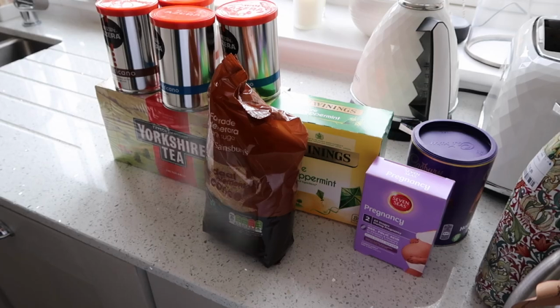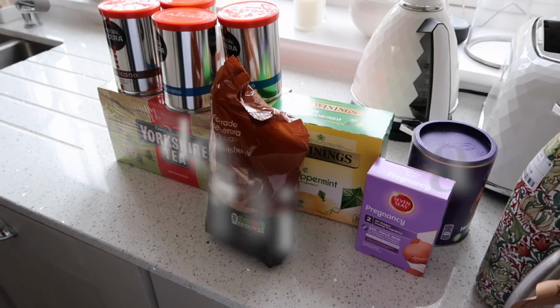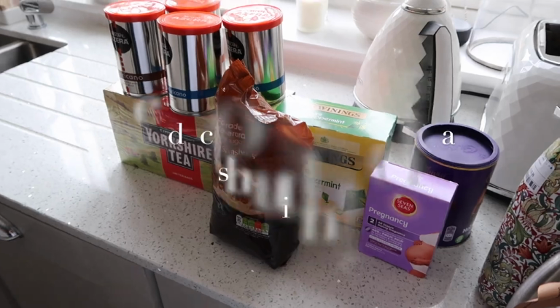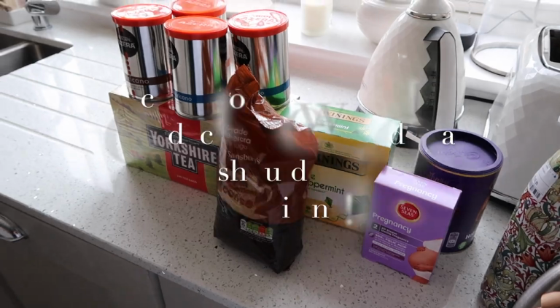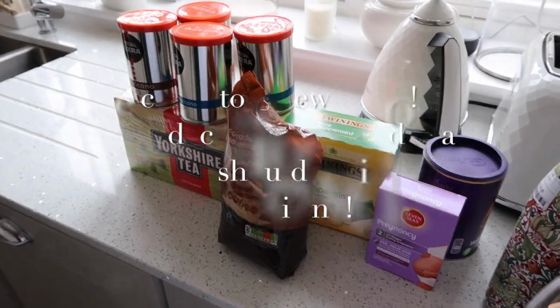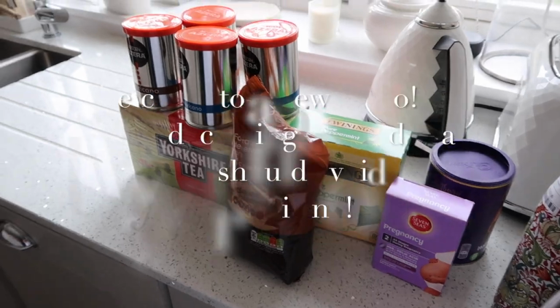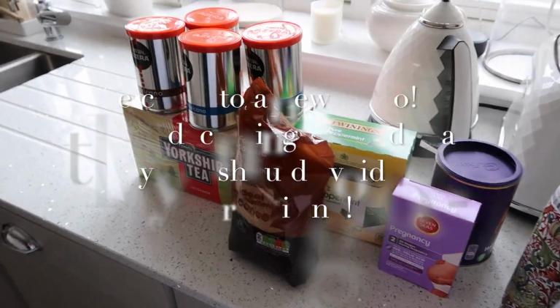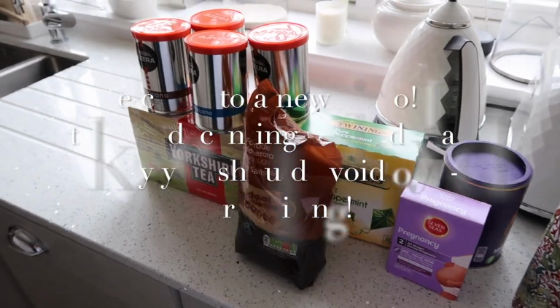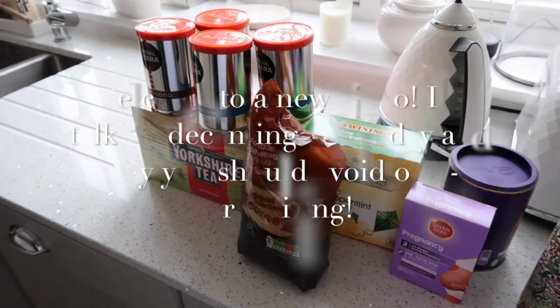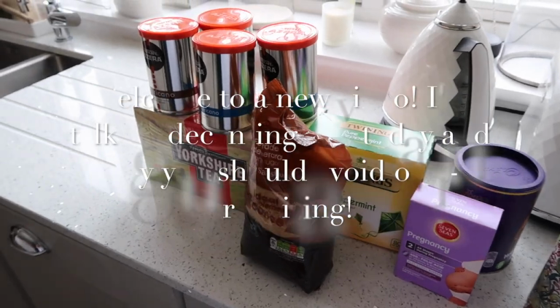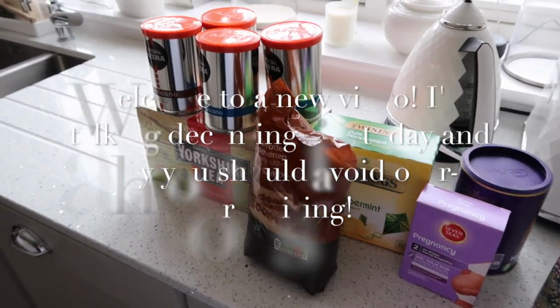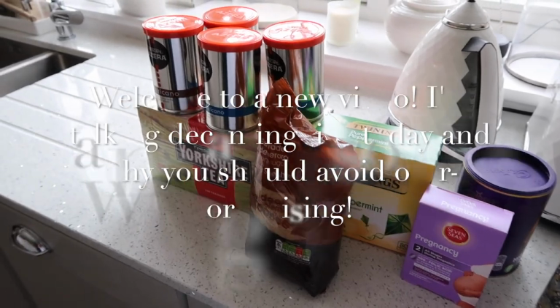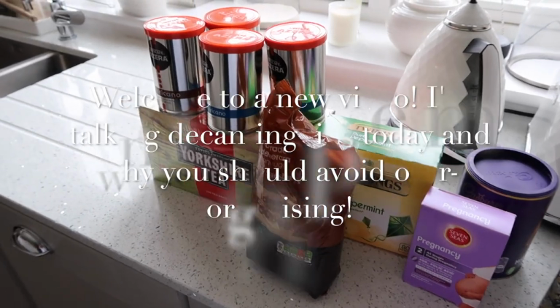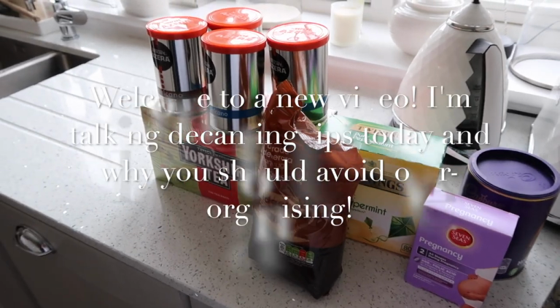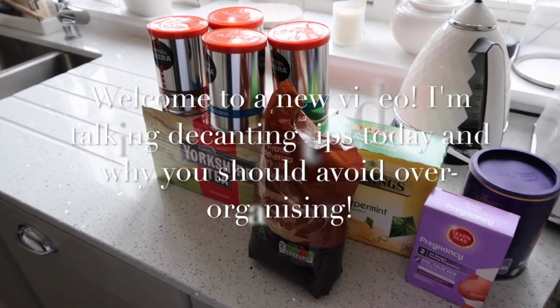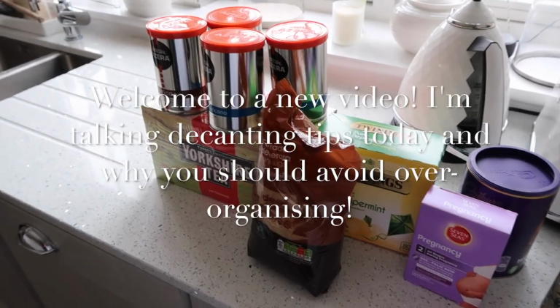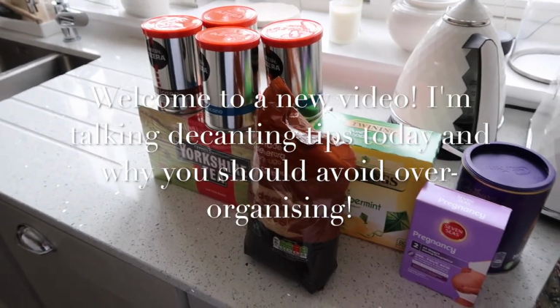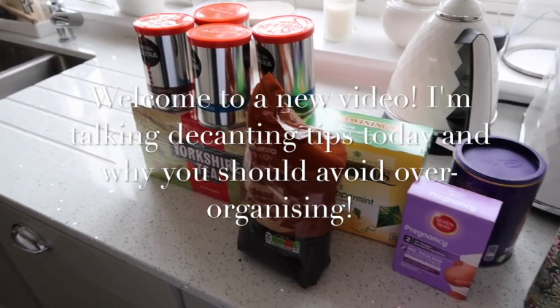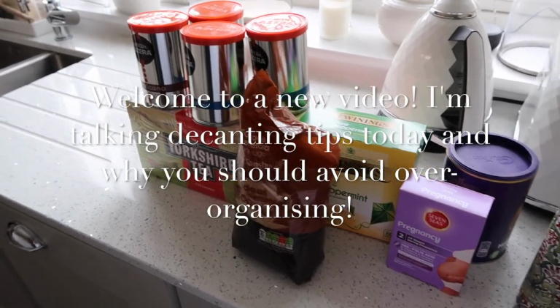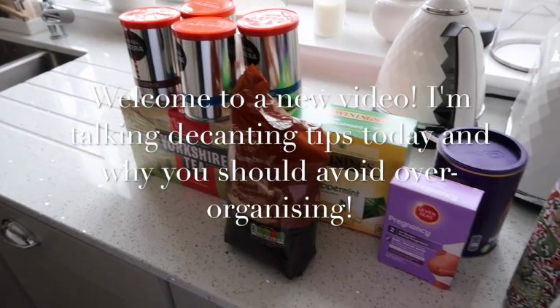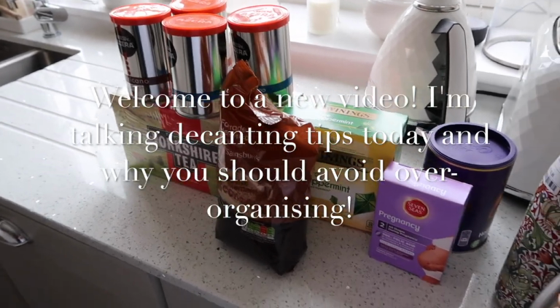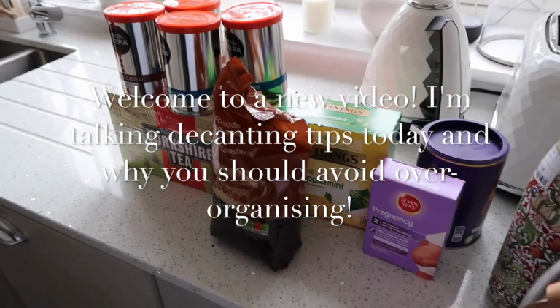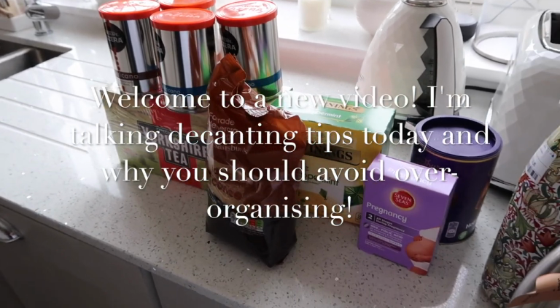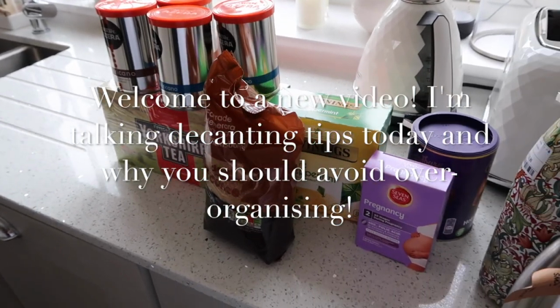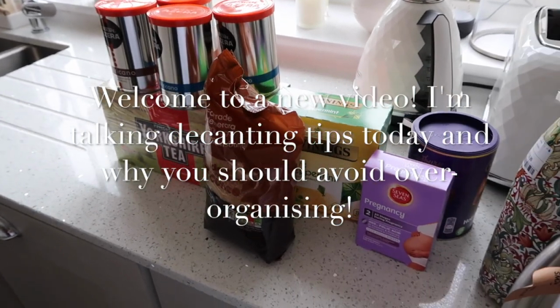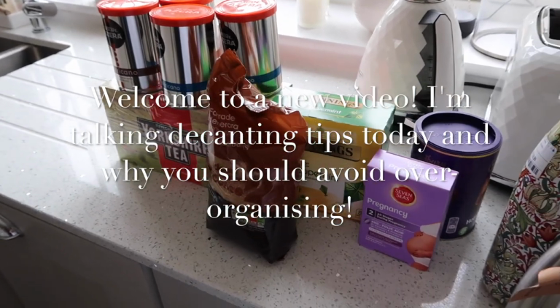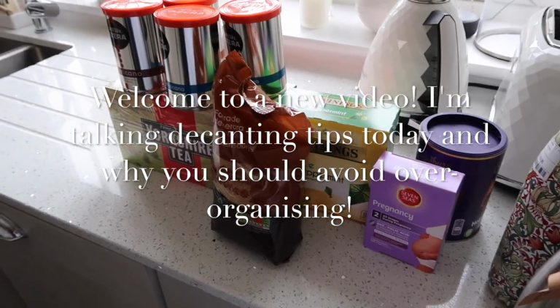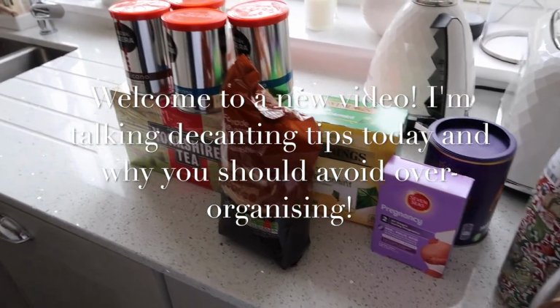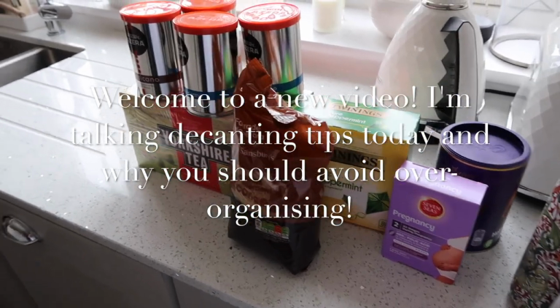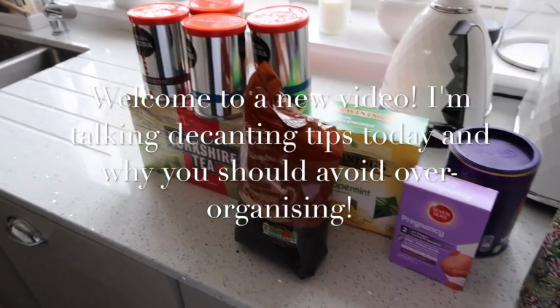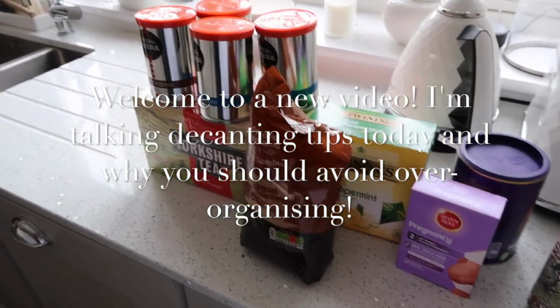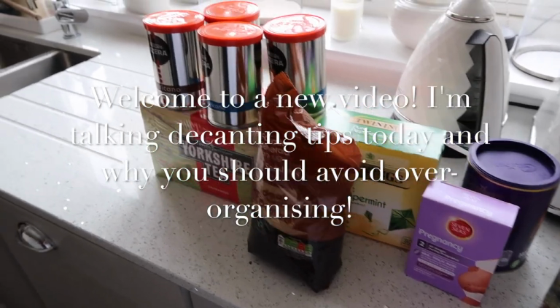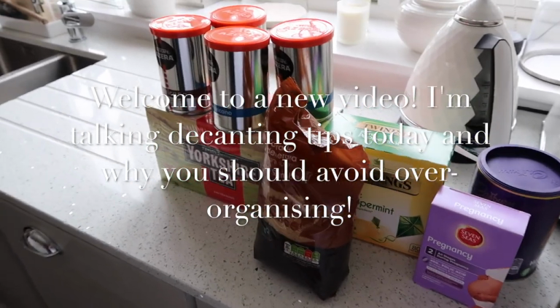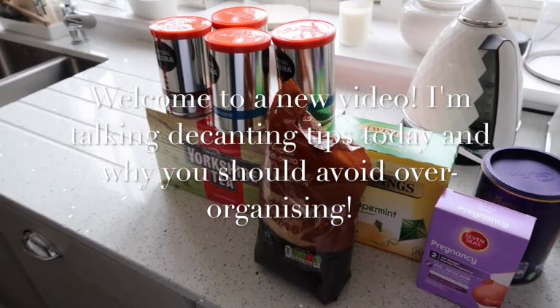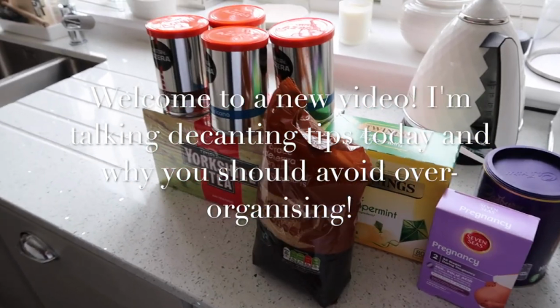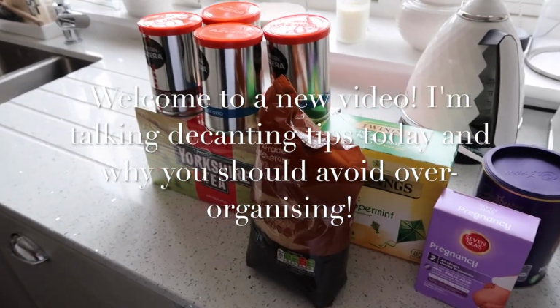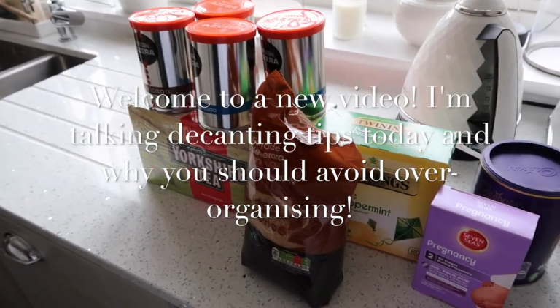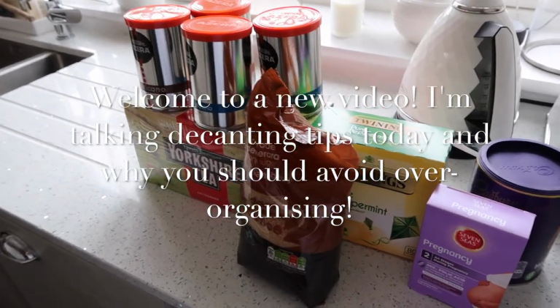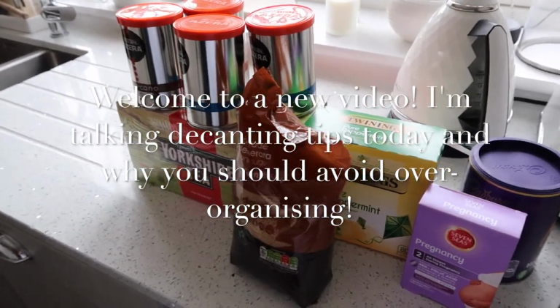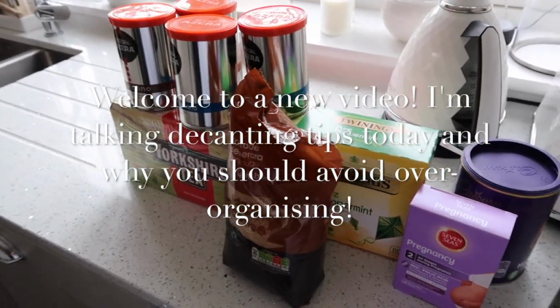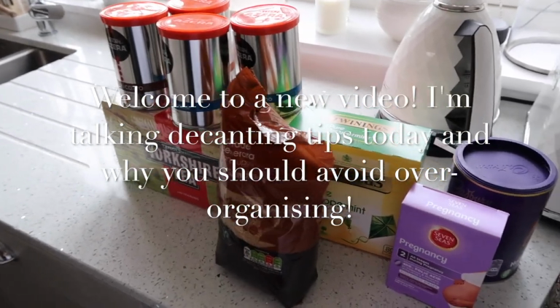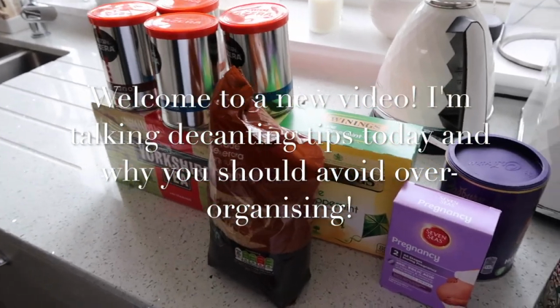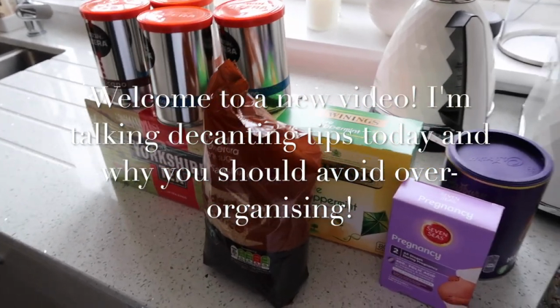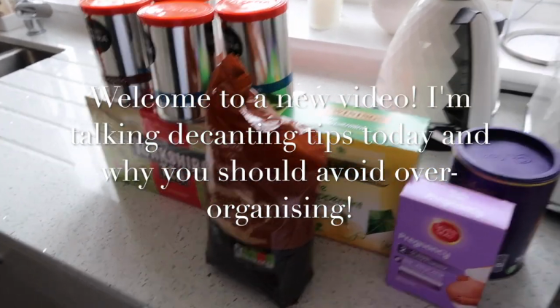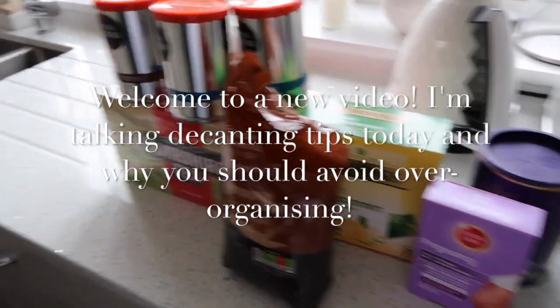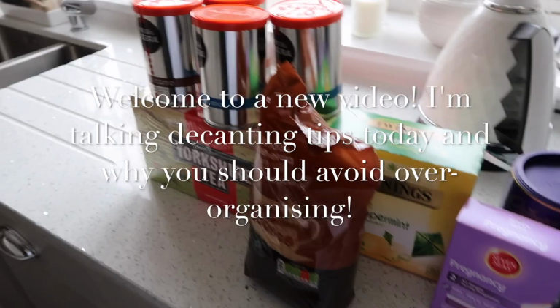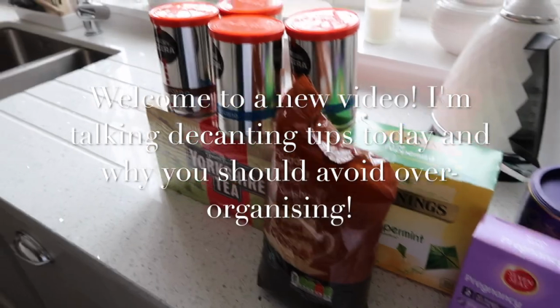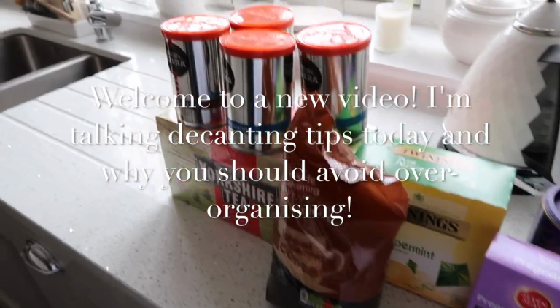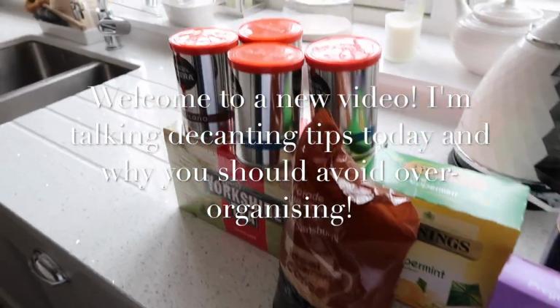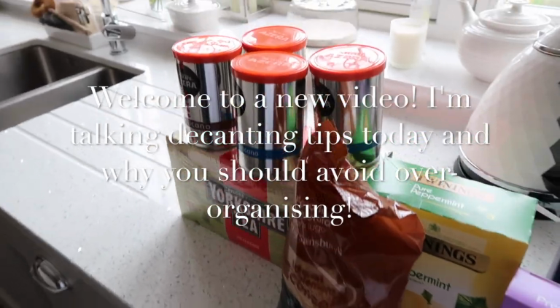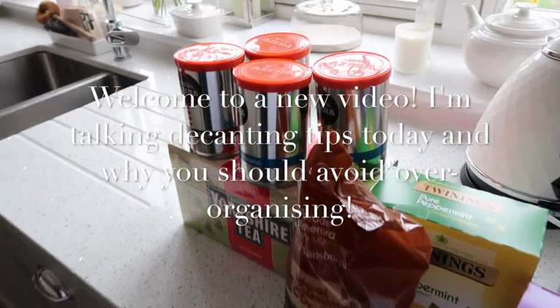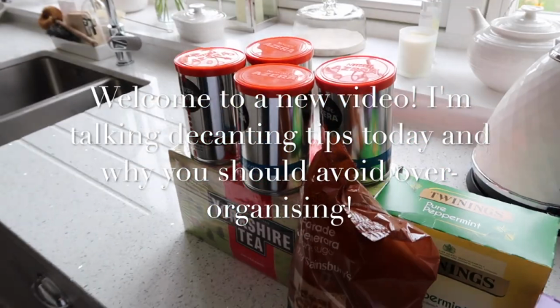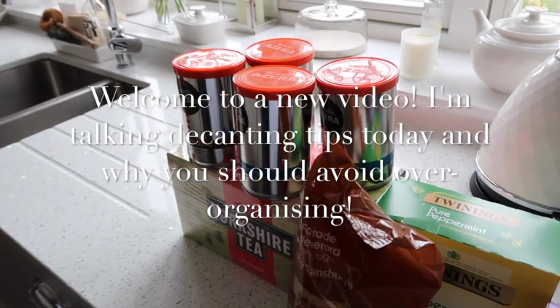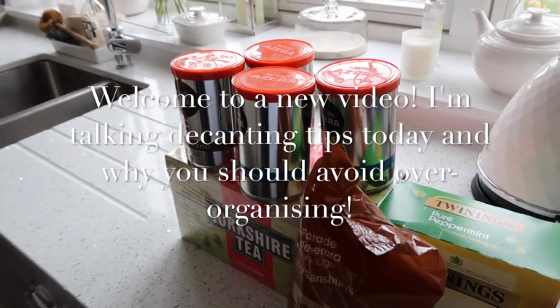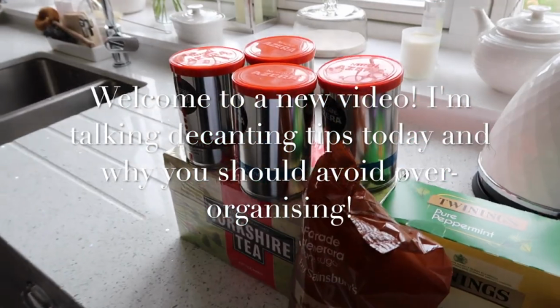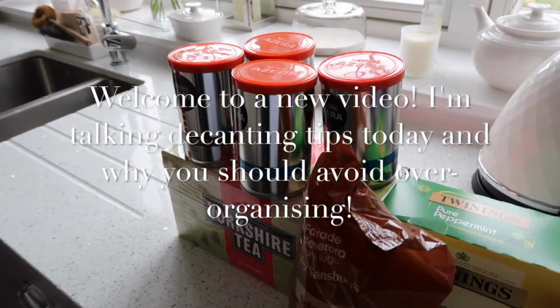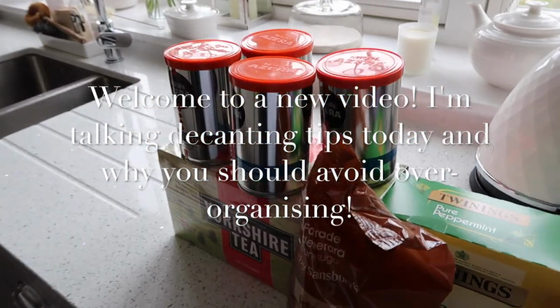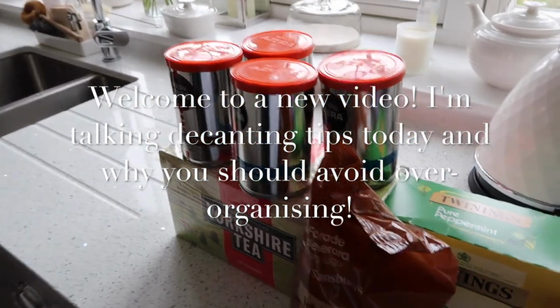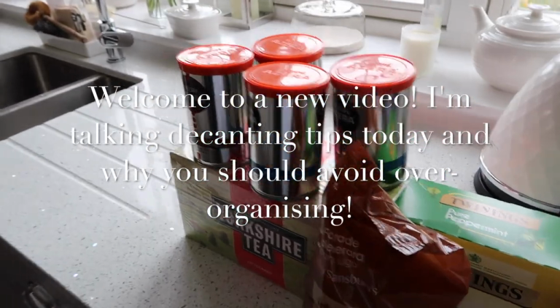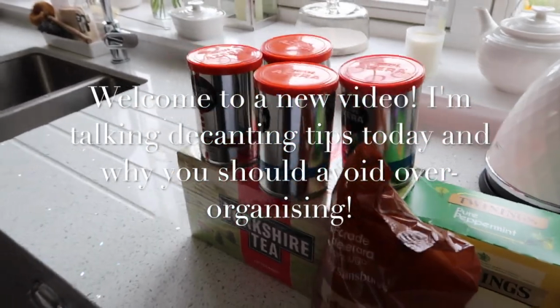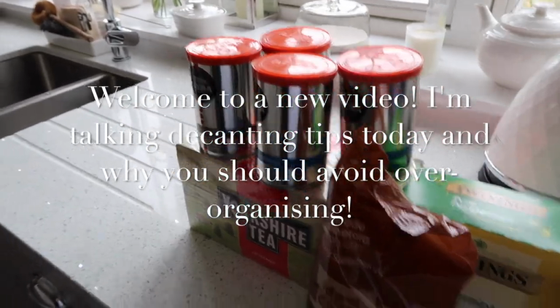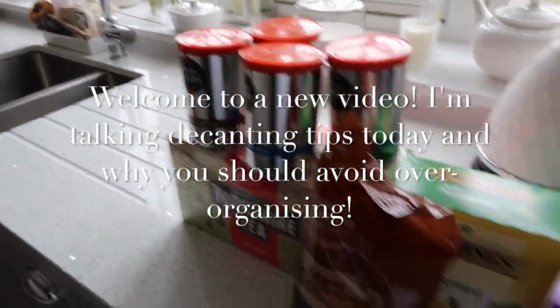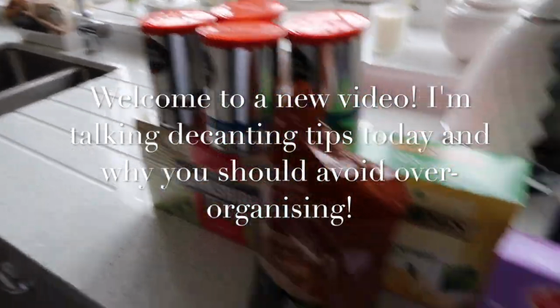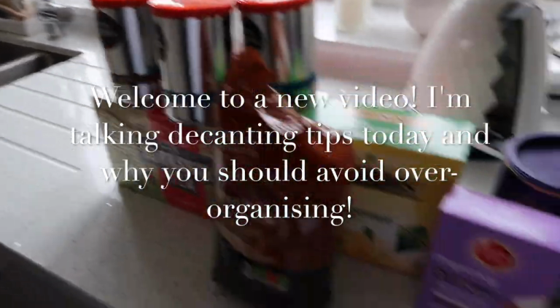Here are the things we've restocked on. So literally we ran out of everything — tea, peppermint tea, sugar, both types of coffee.